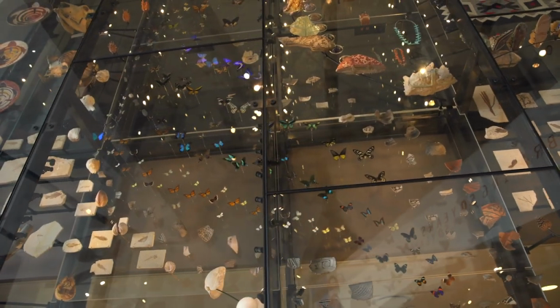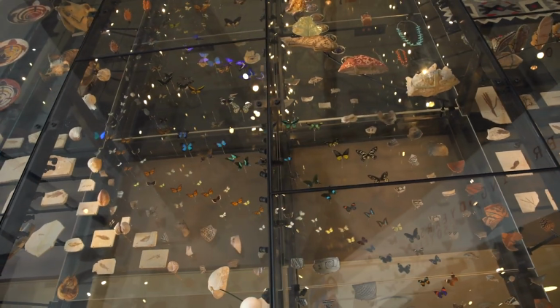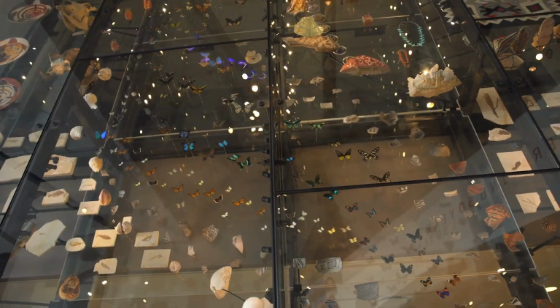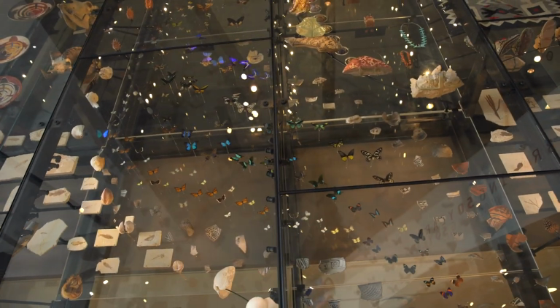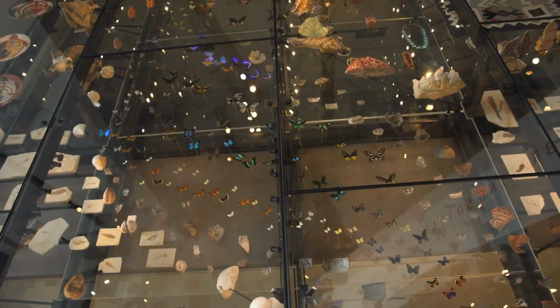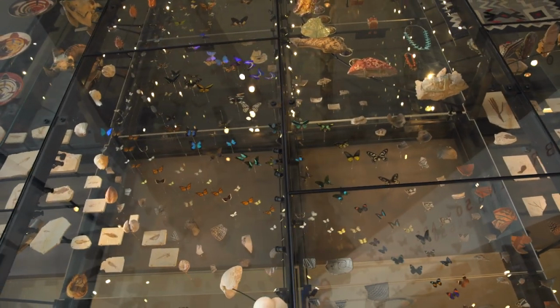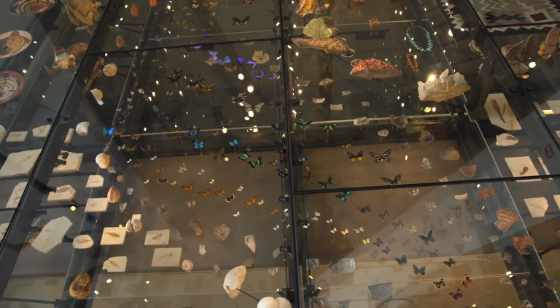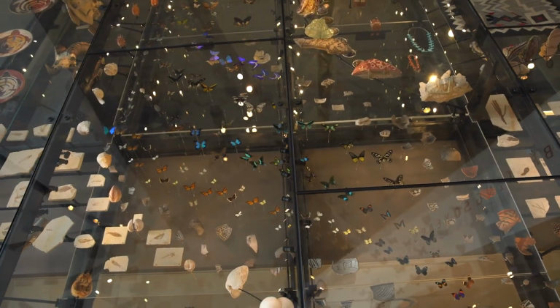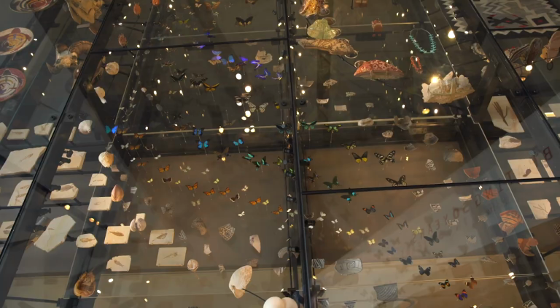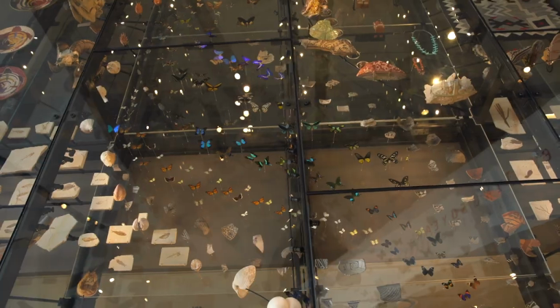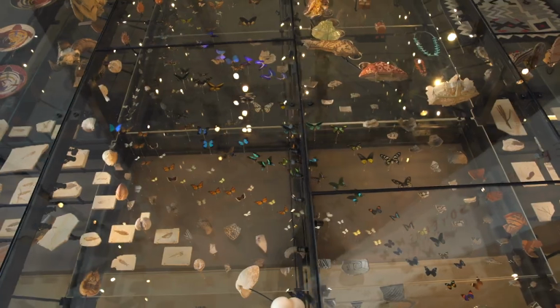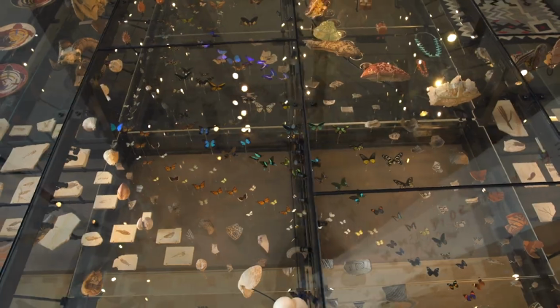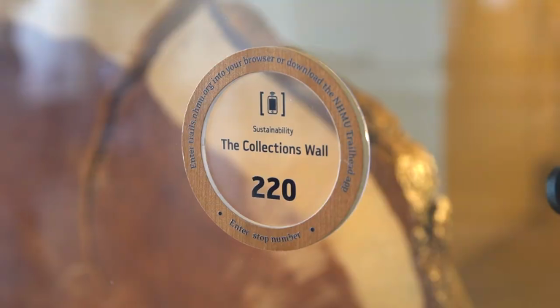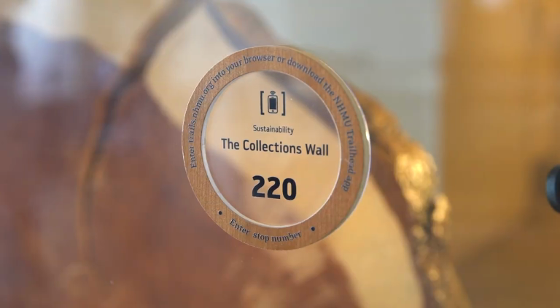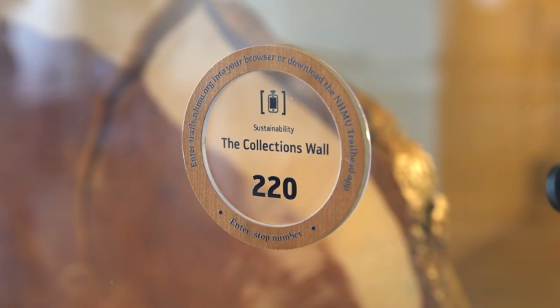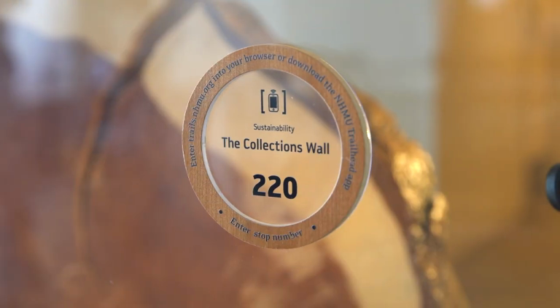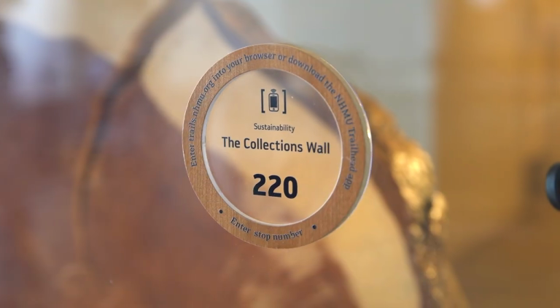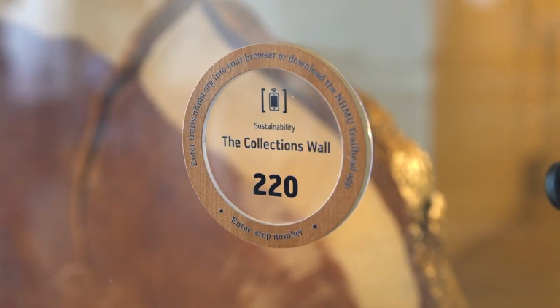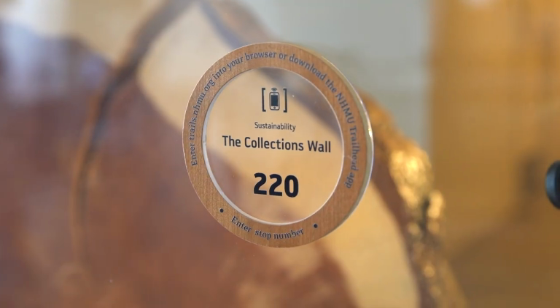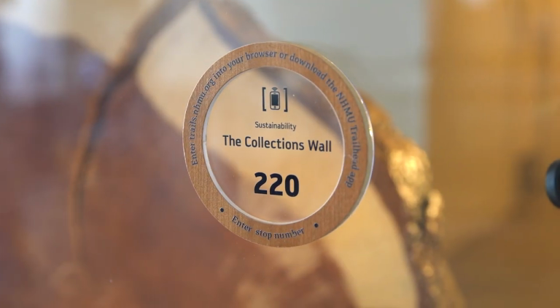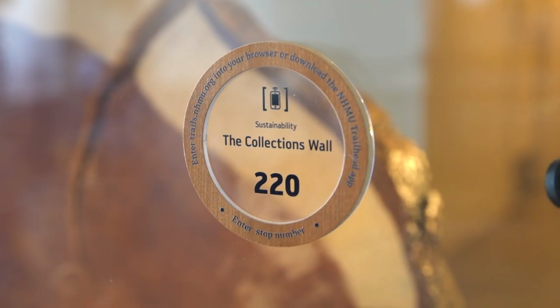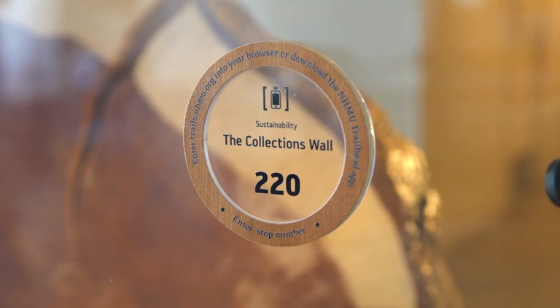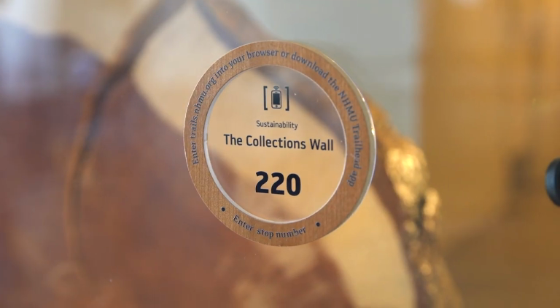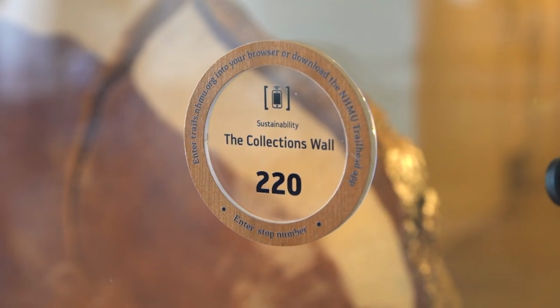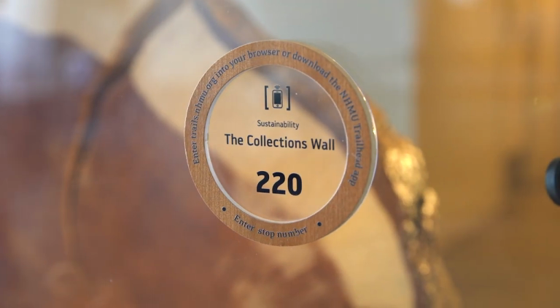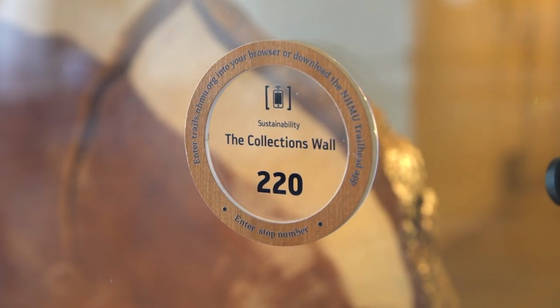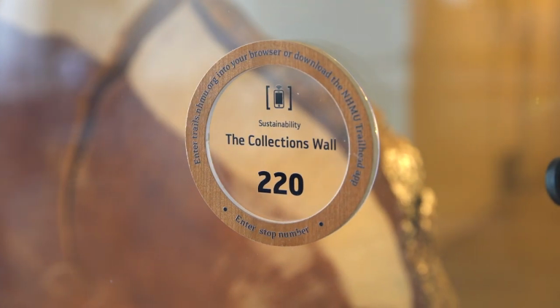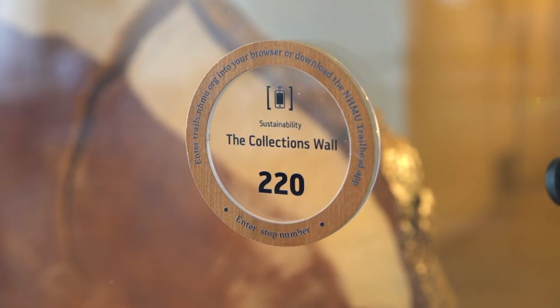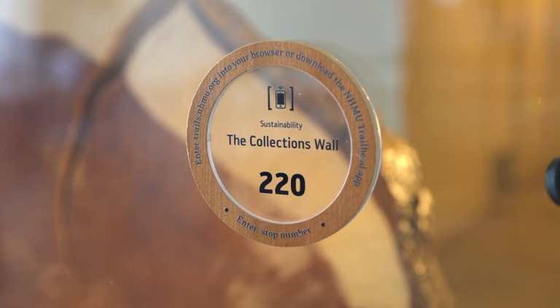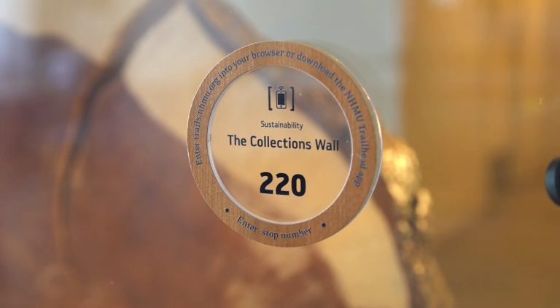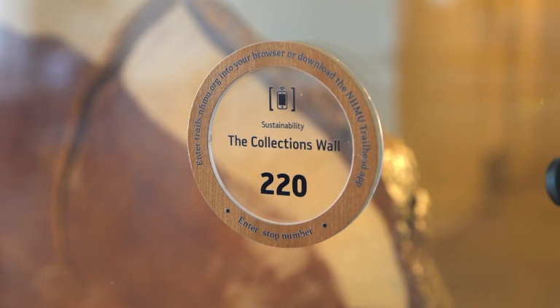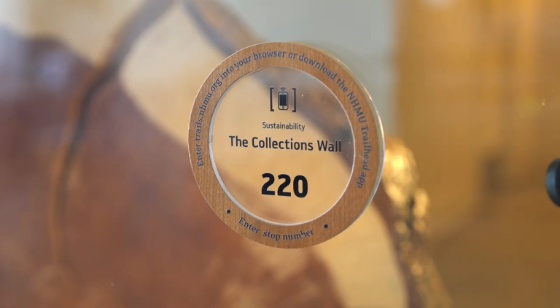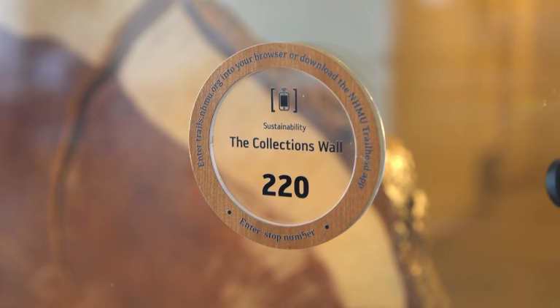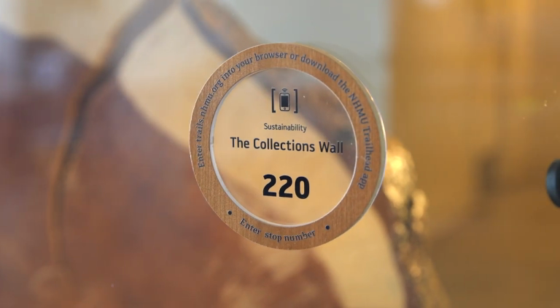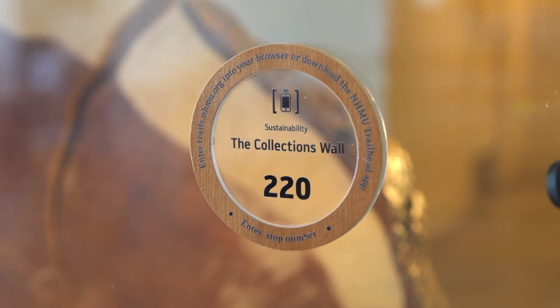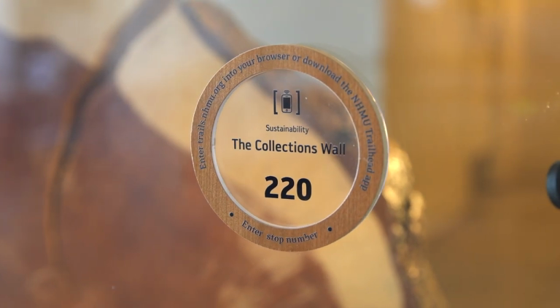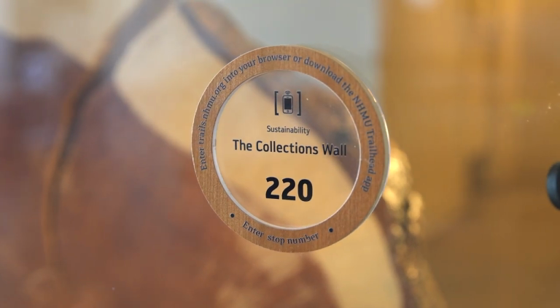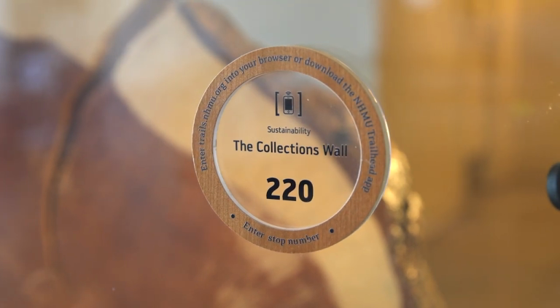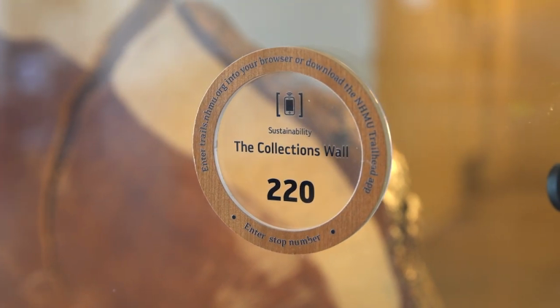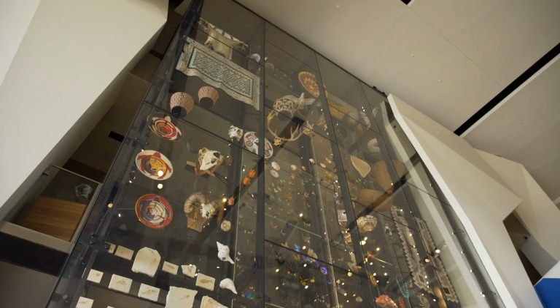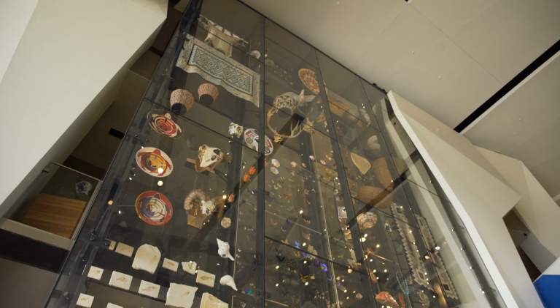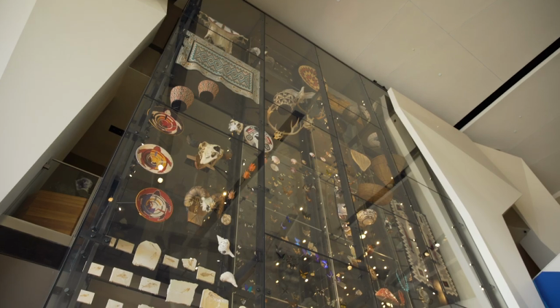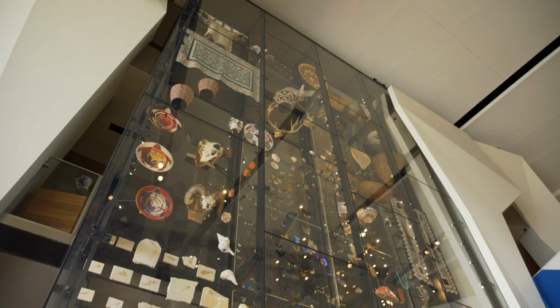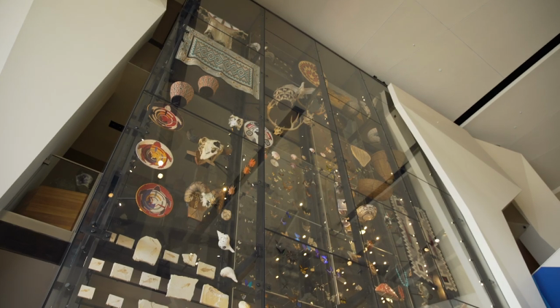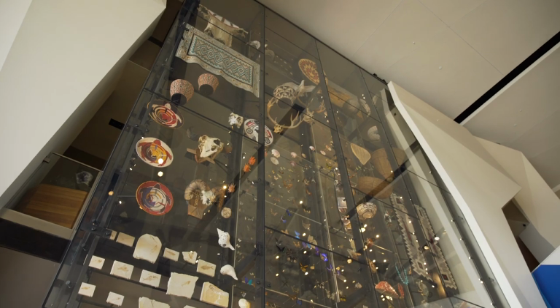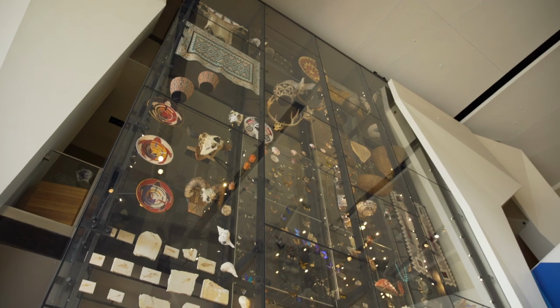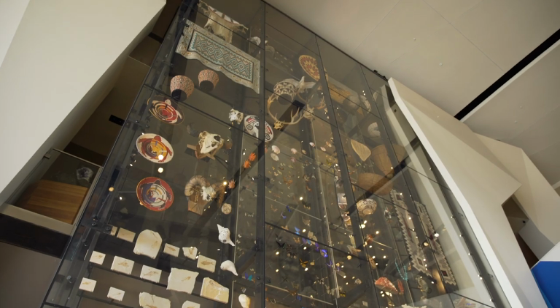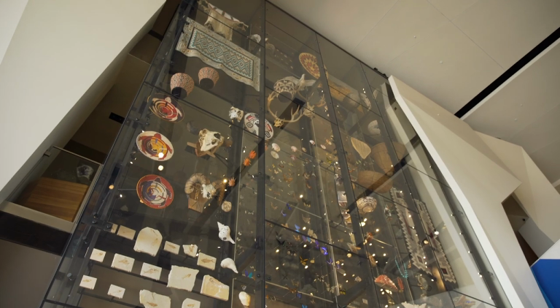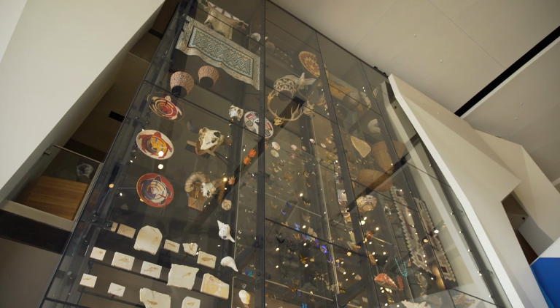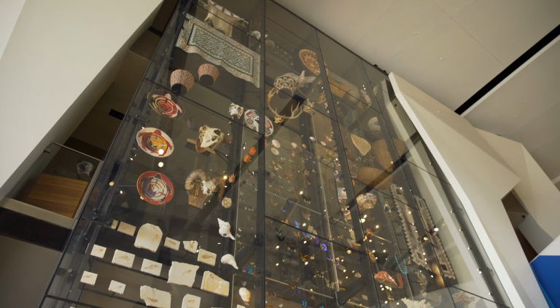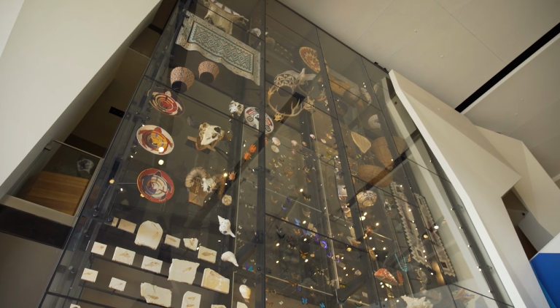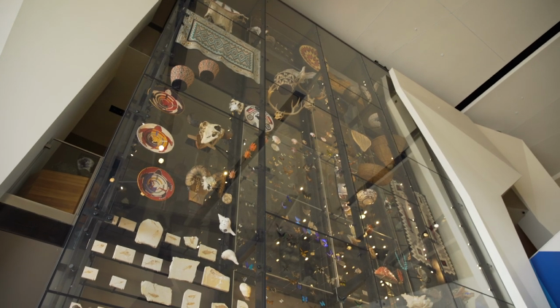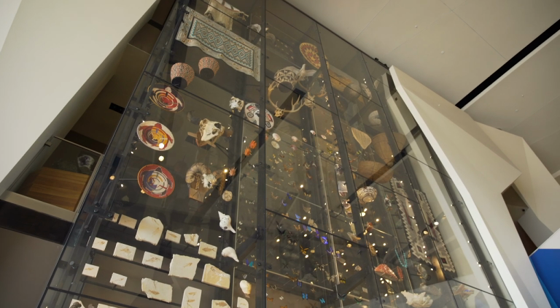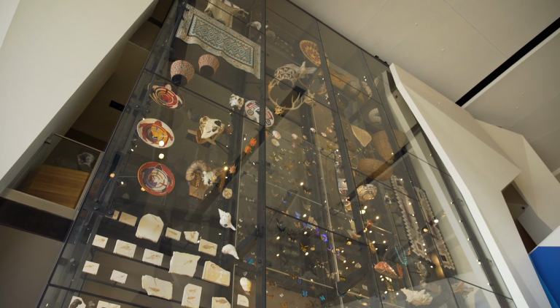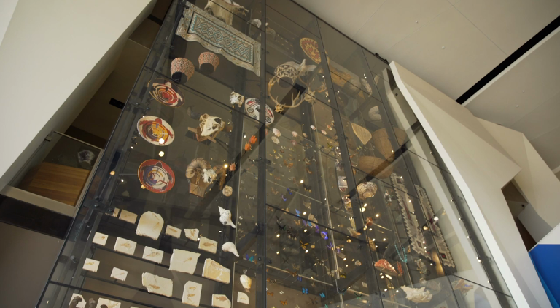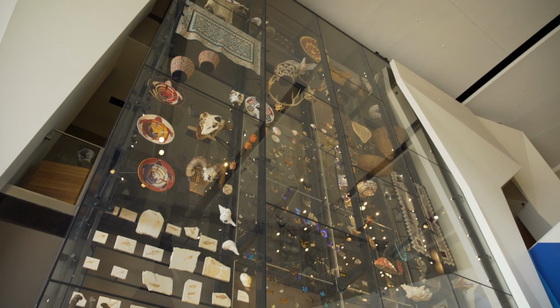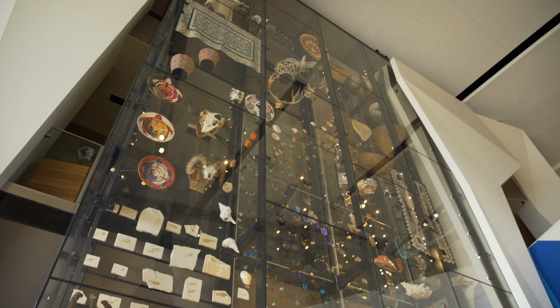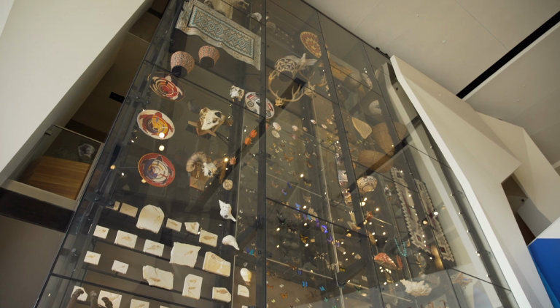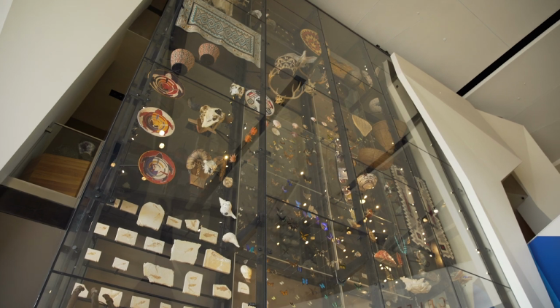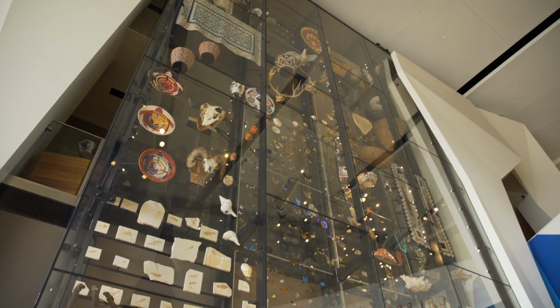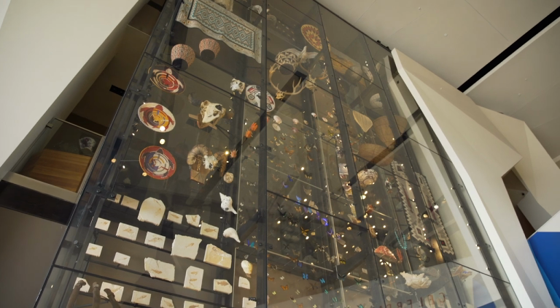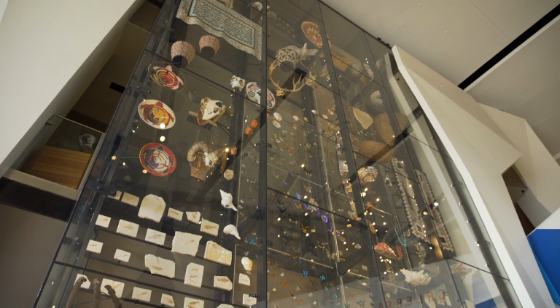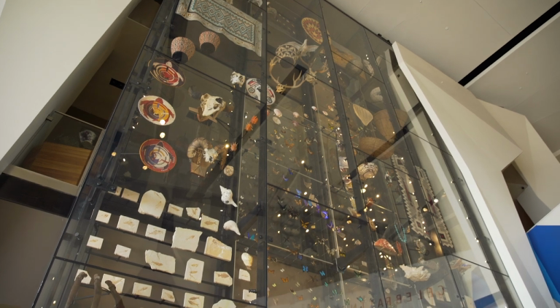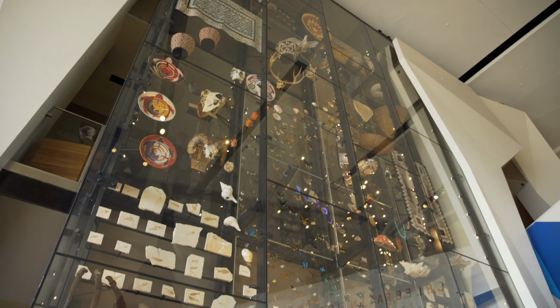We have an app called the Trailhead to Utah which gives you all kinds of information about this museum. Let's listen to what my colleagues have to say about this collections wall.